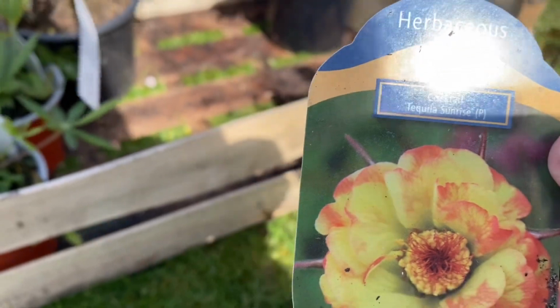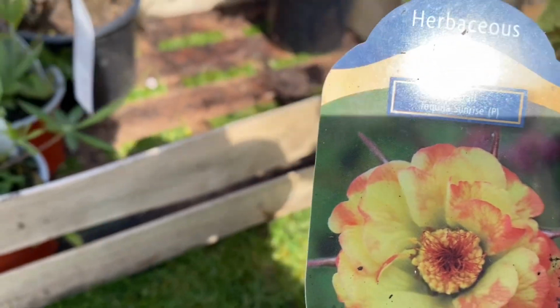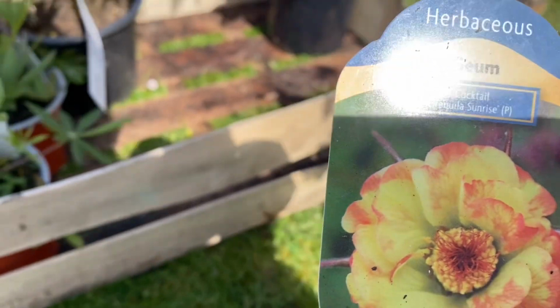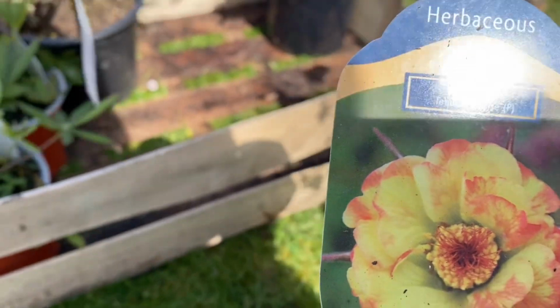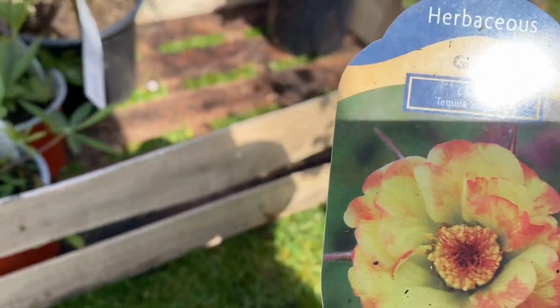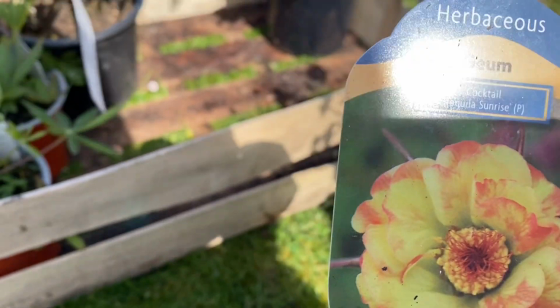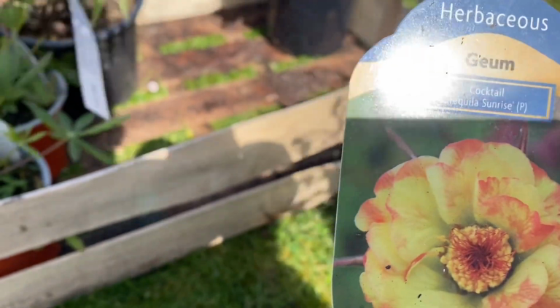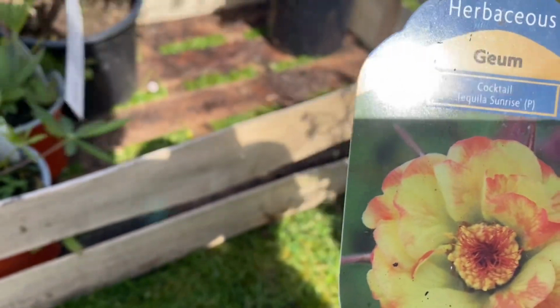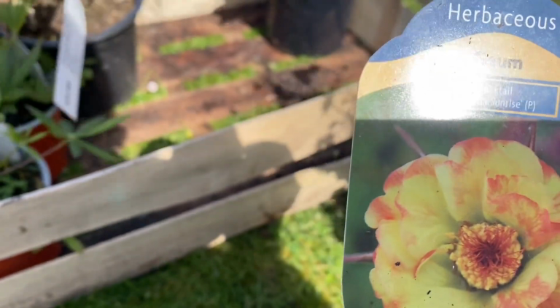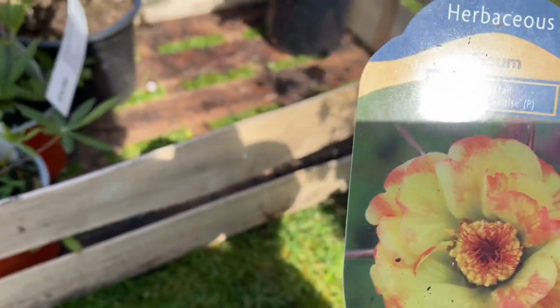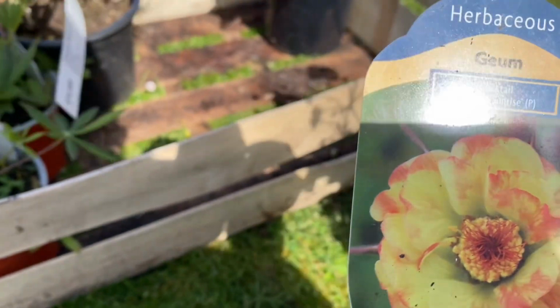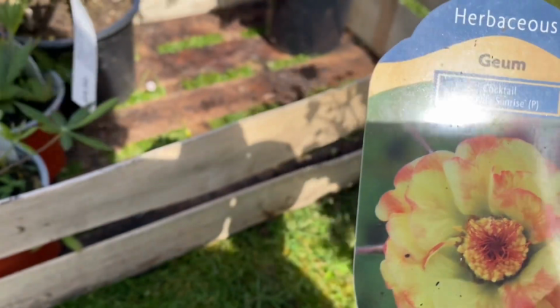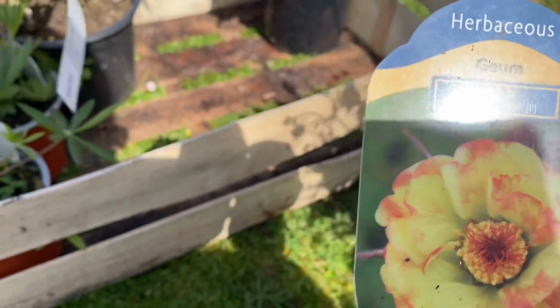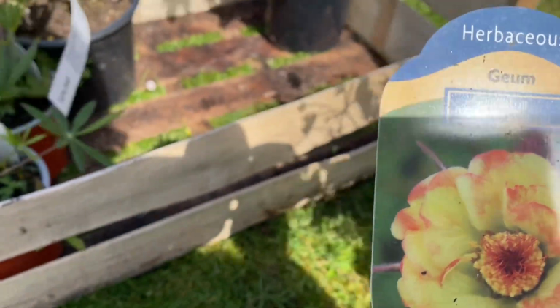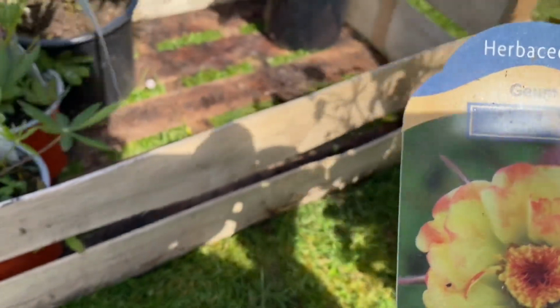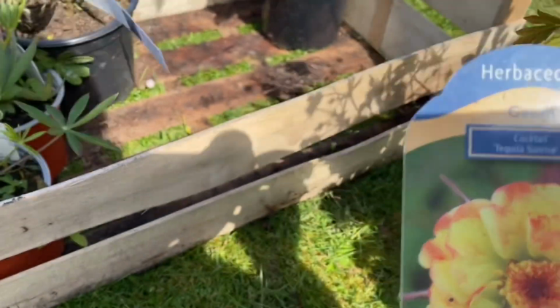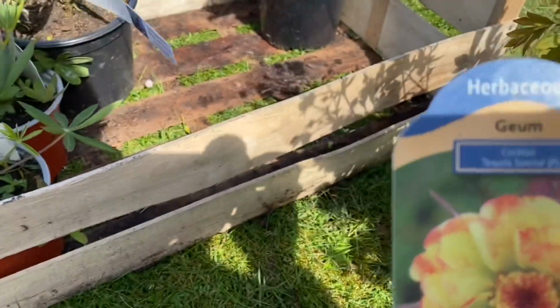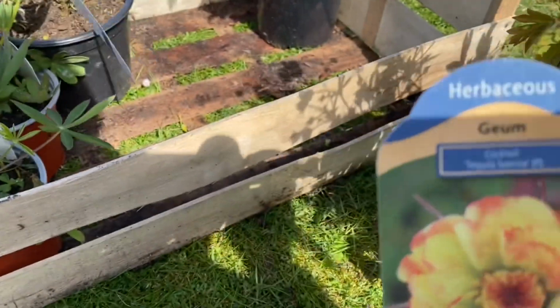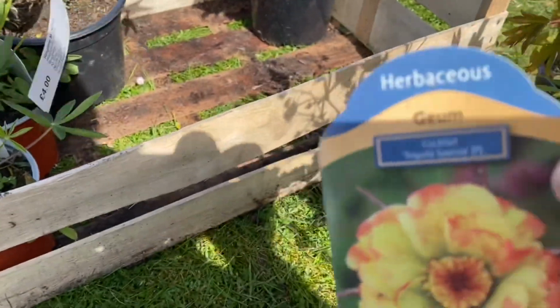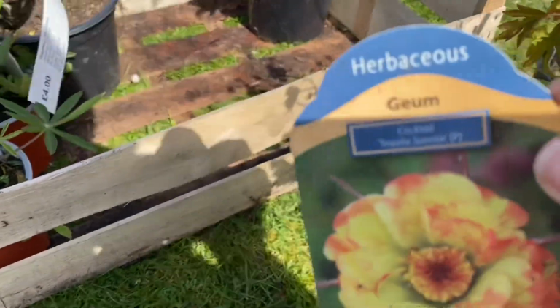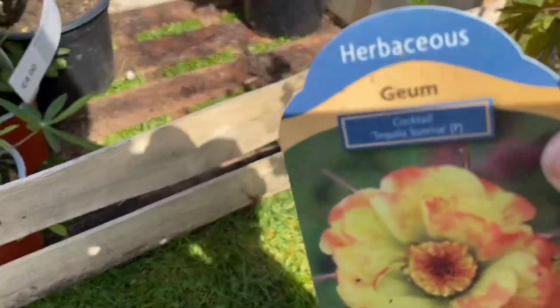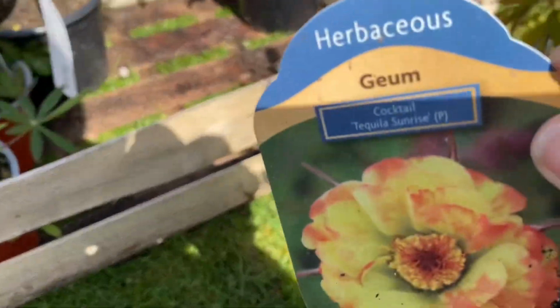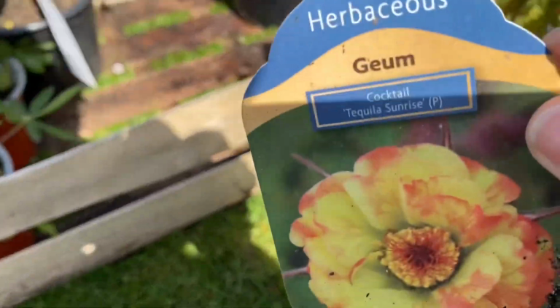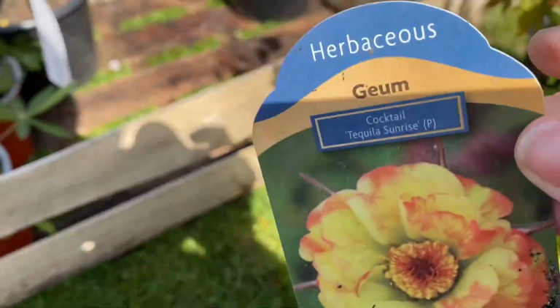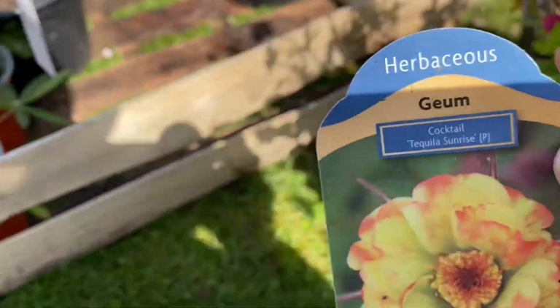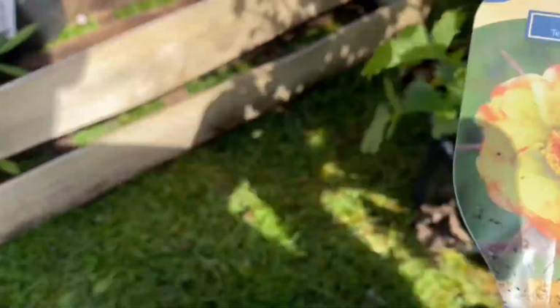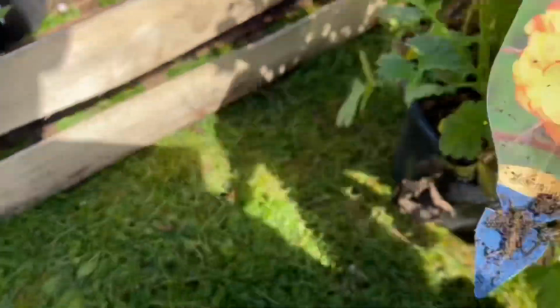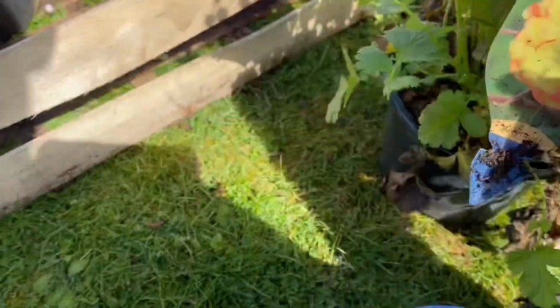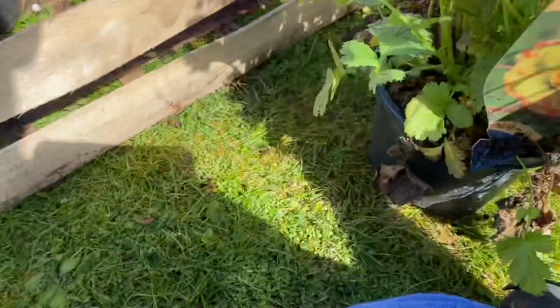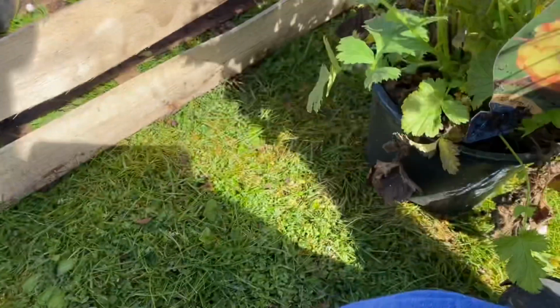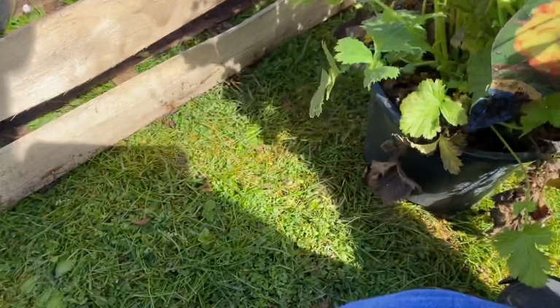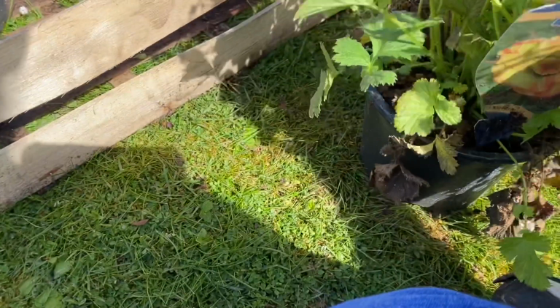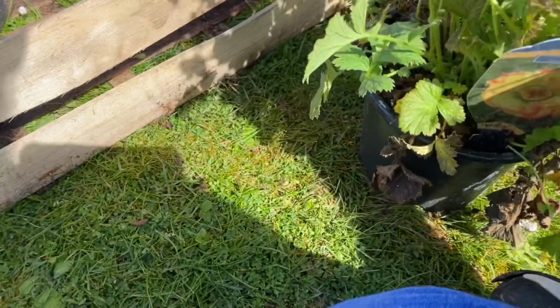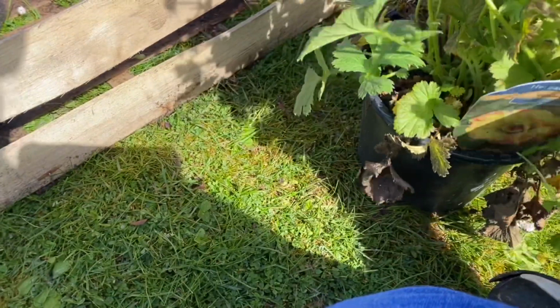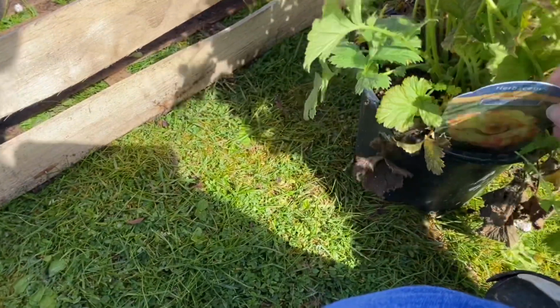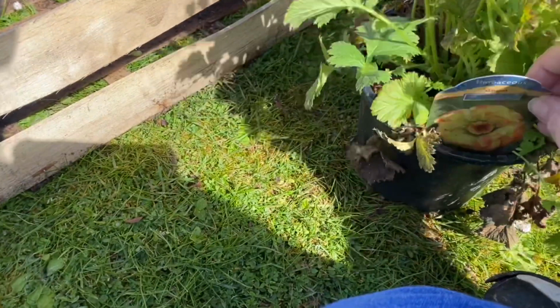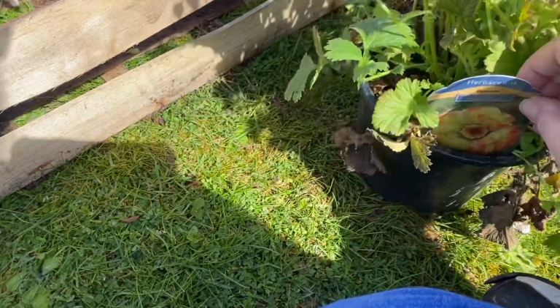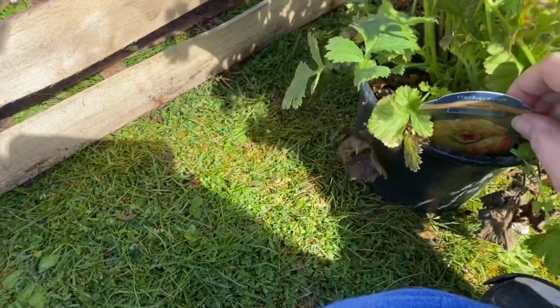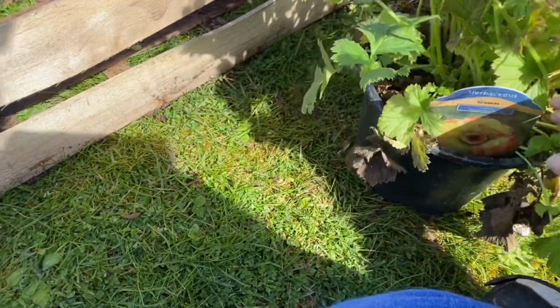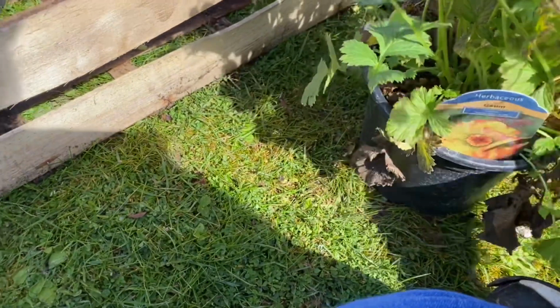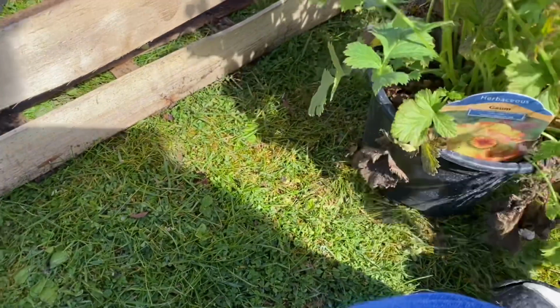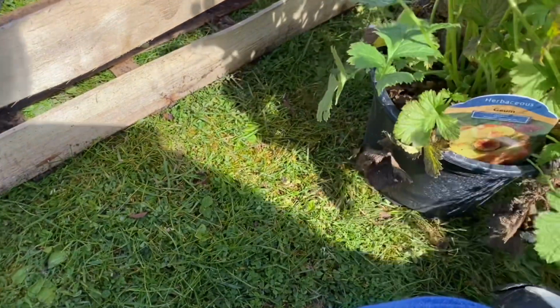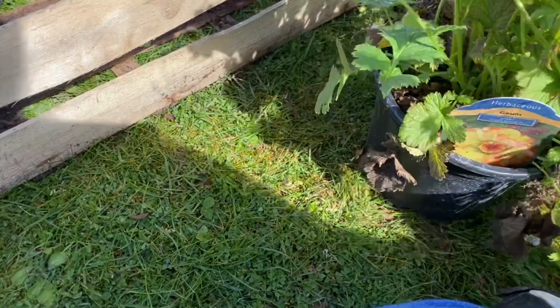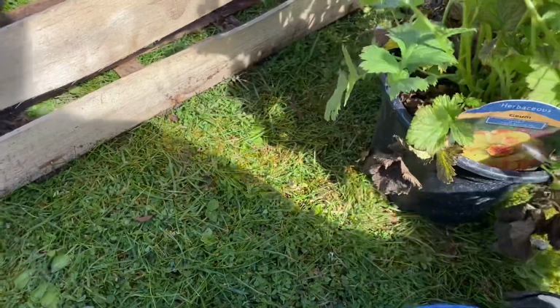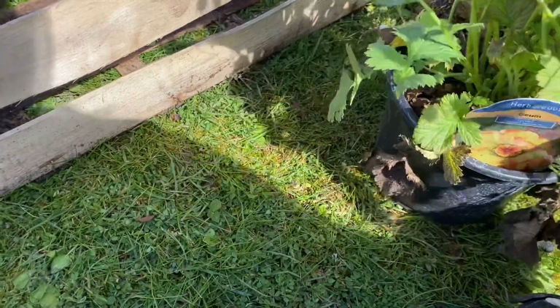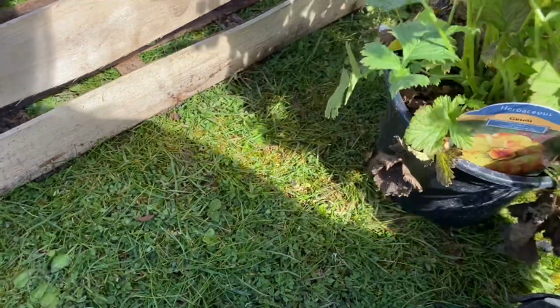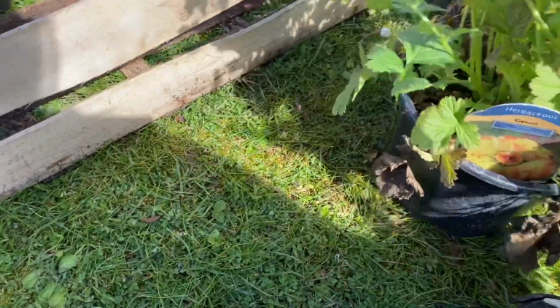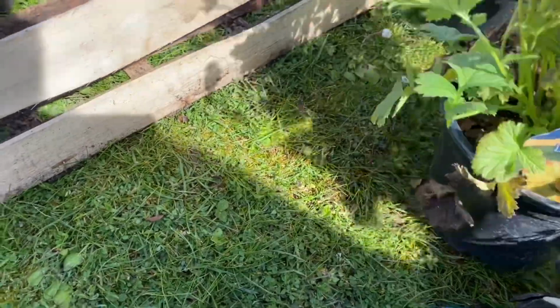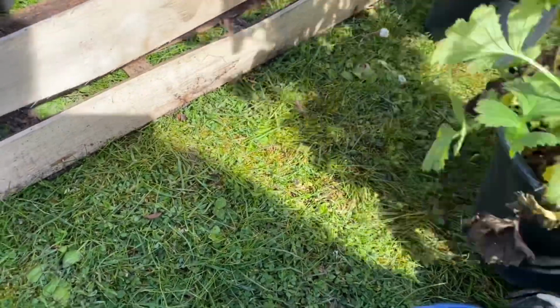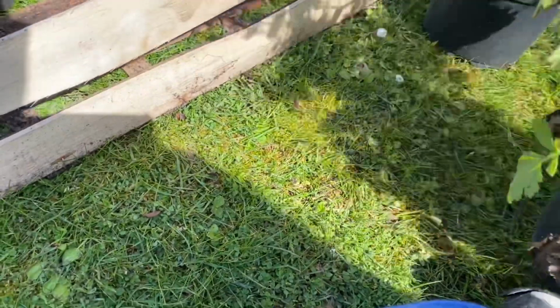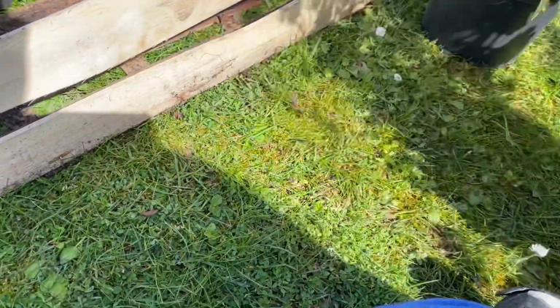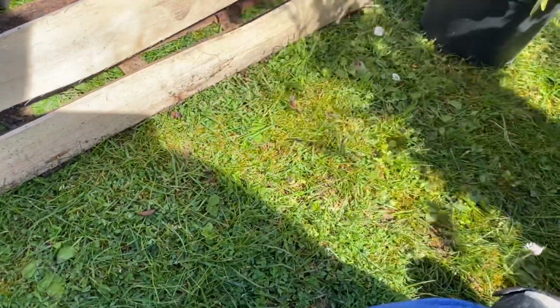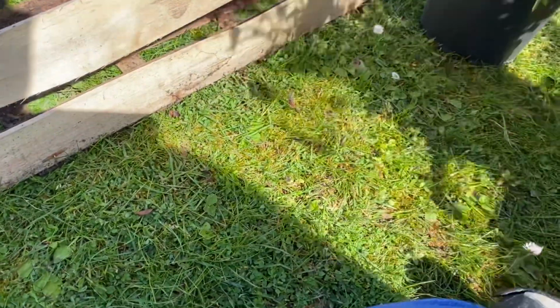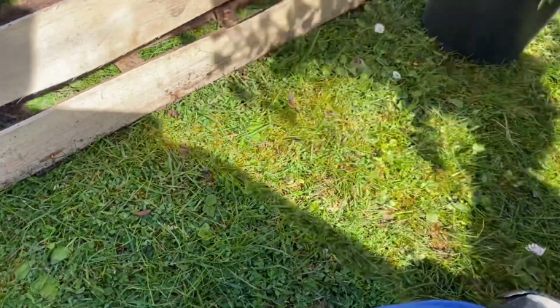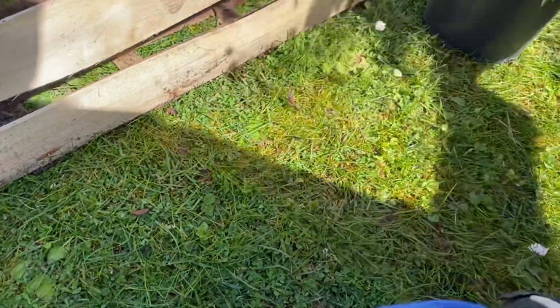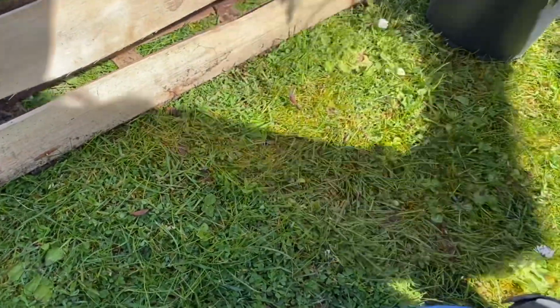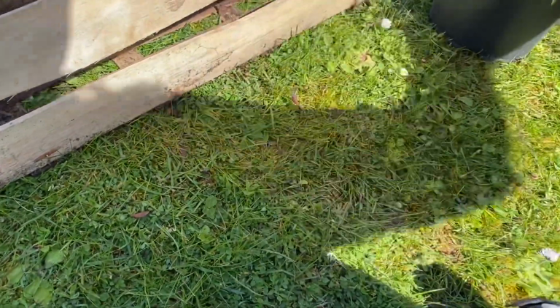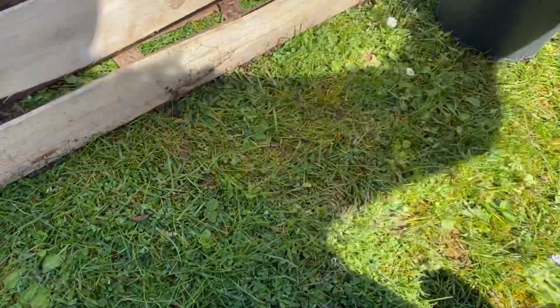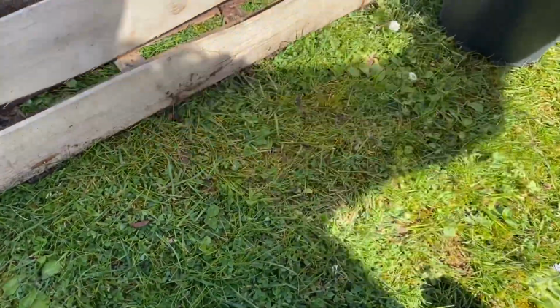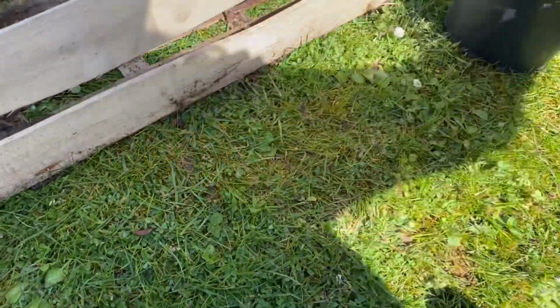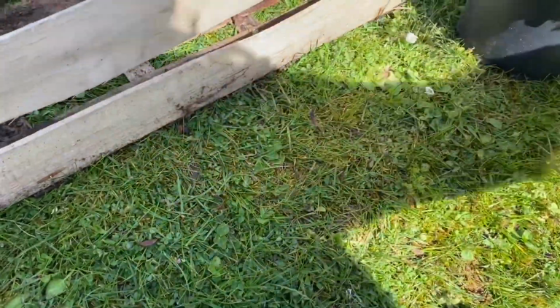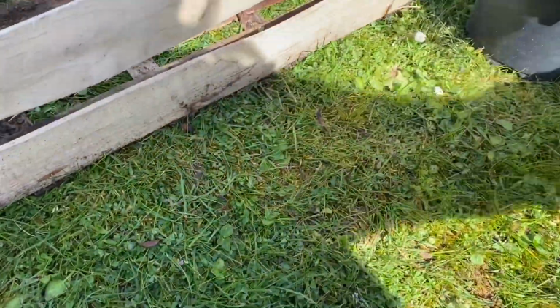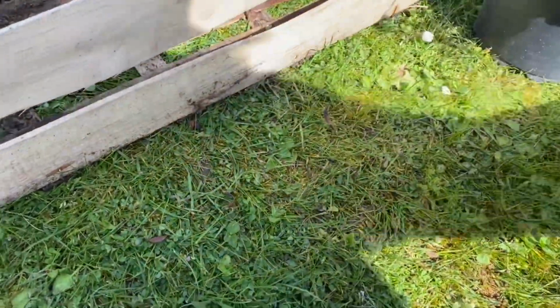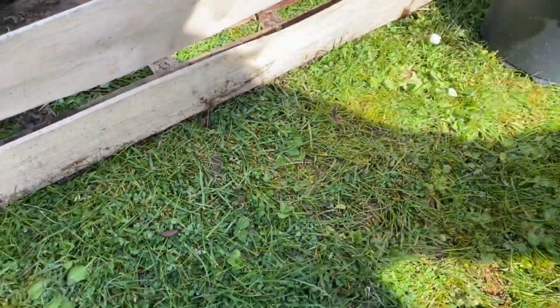This one is Geum Cocktail Tequila Sunrise. Fantastic — it's so breezy but yeah, that's really pretty.